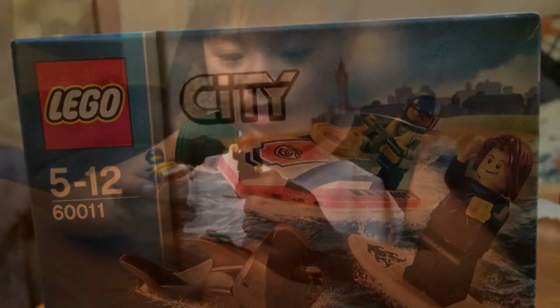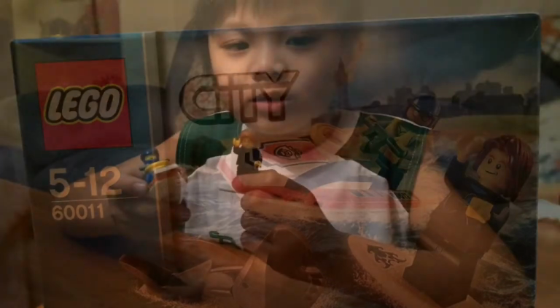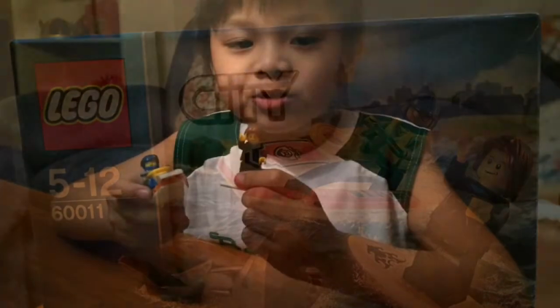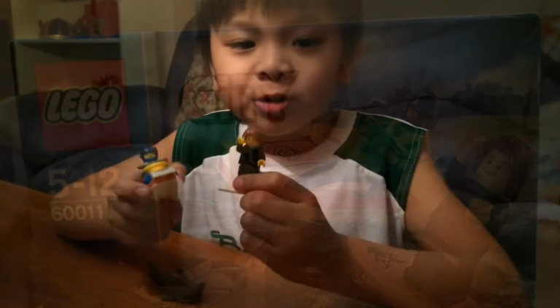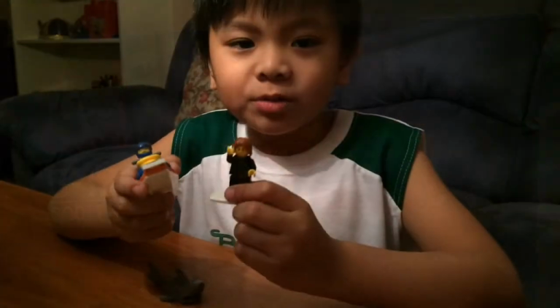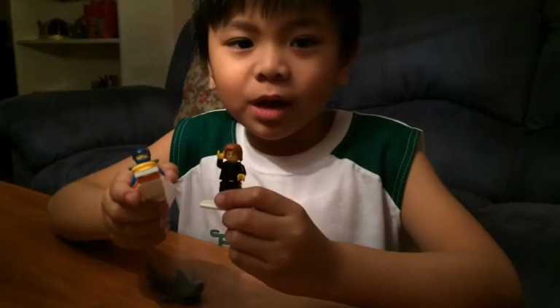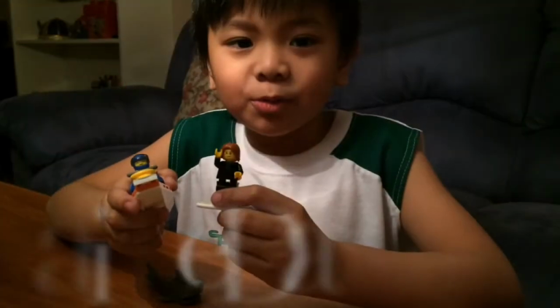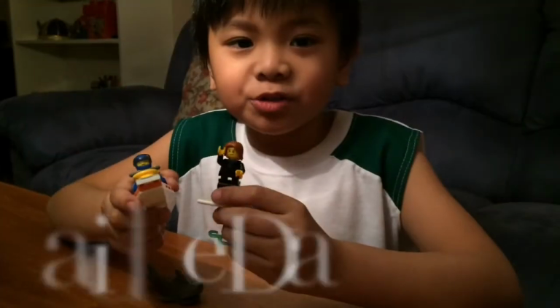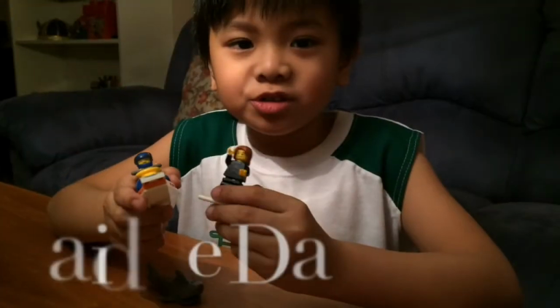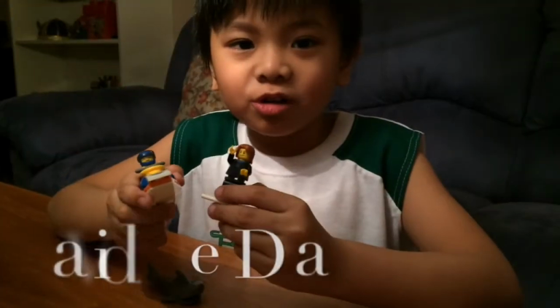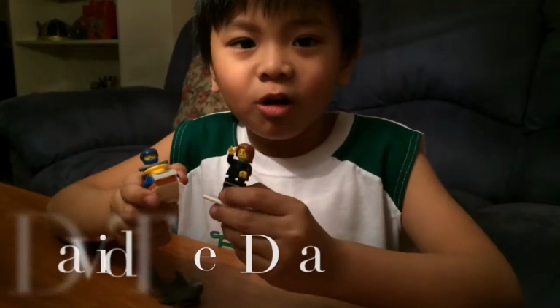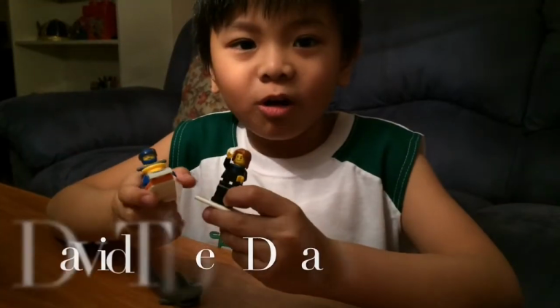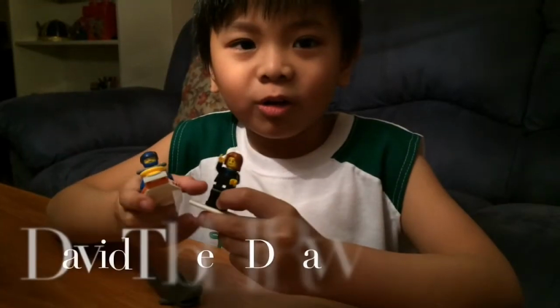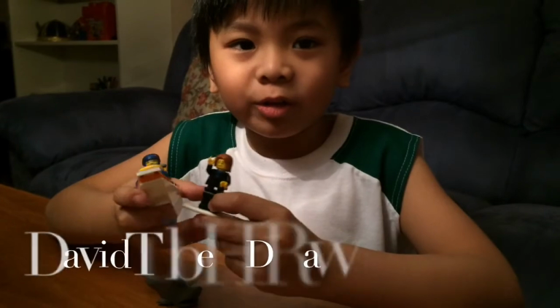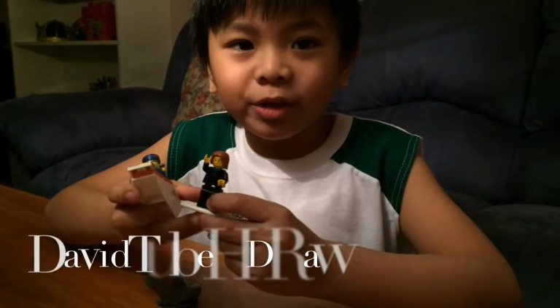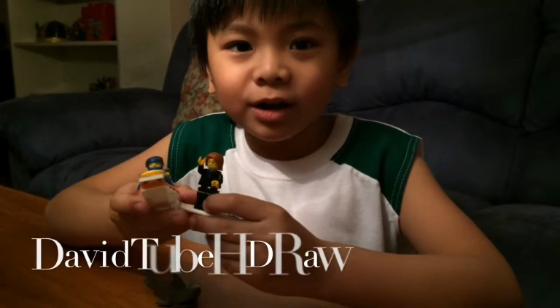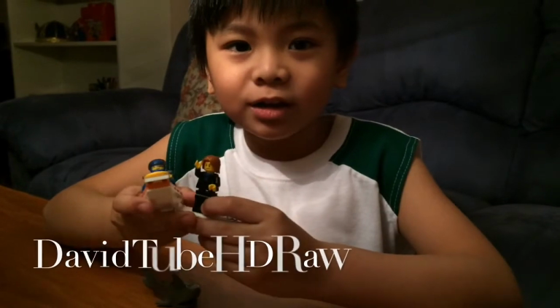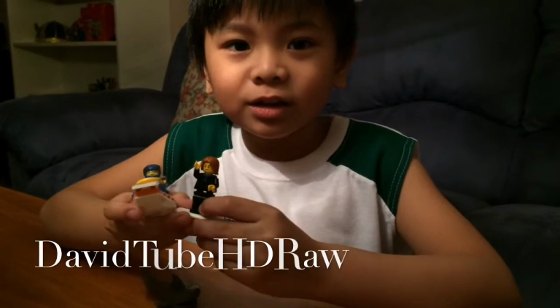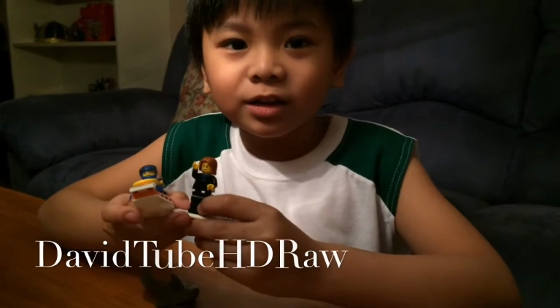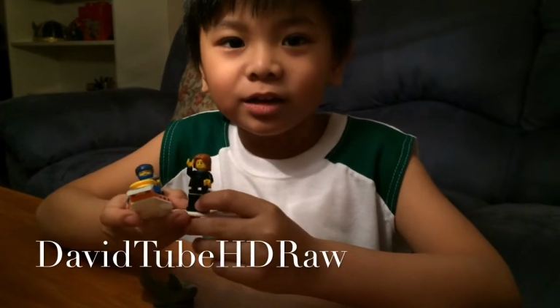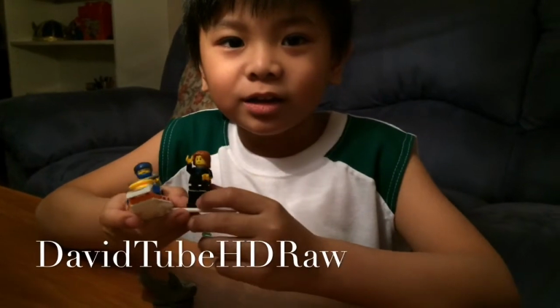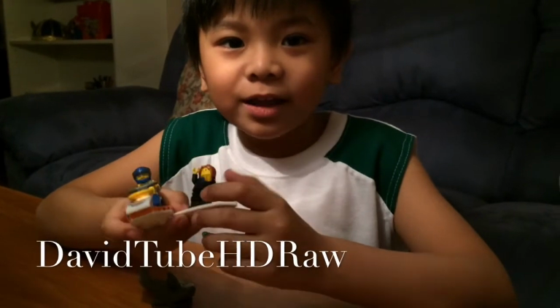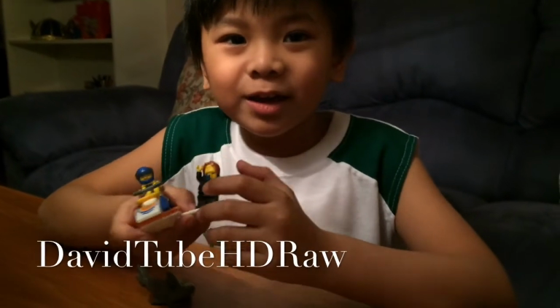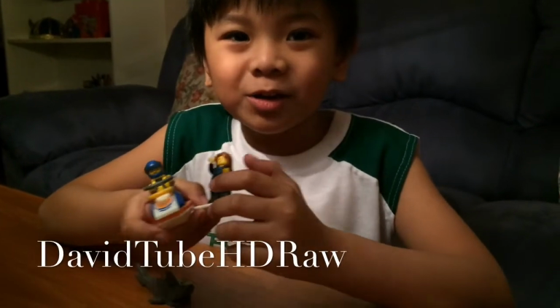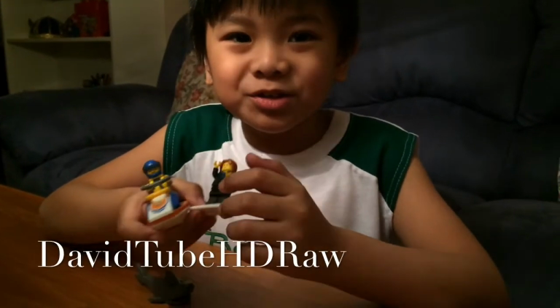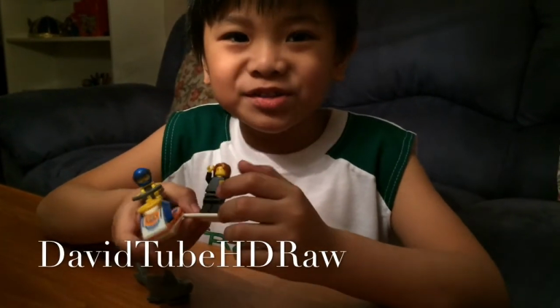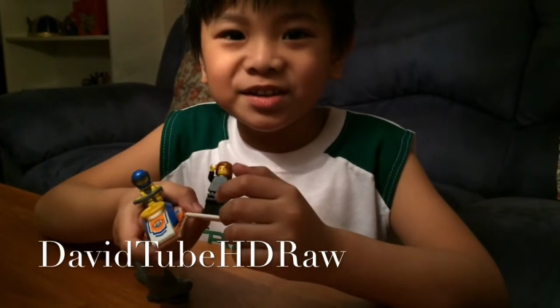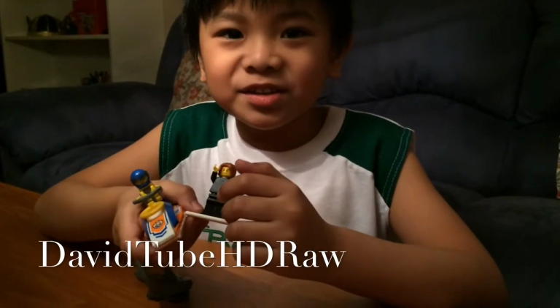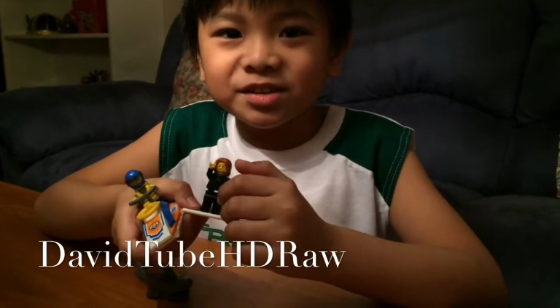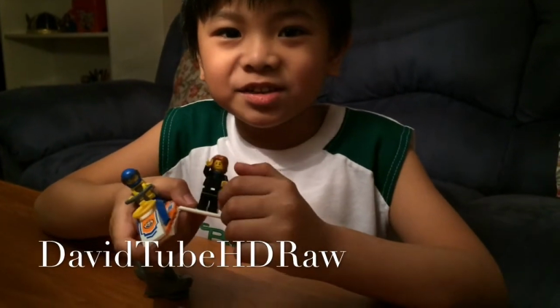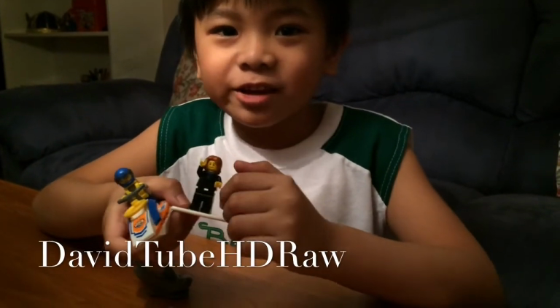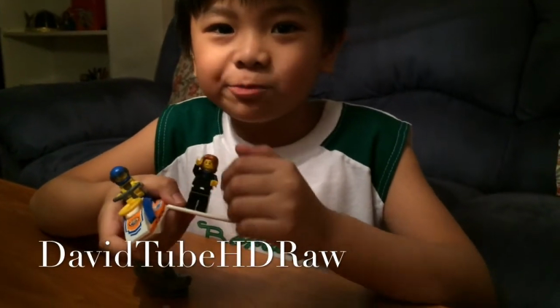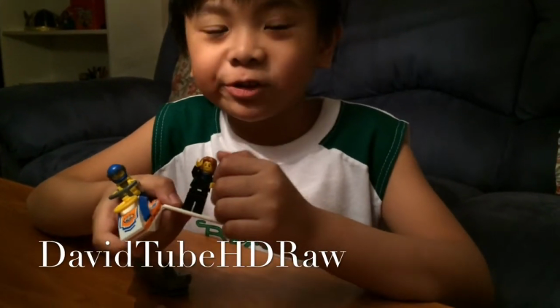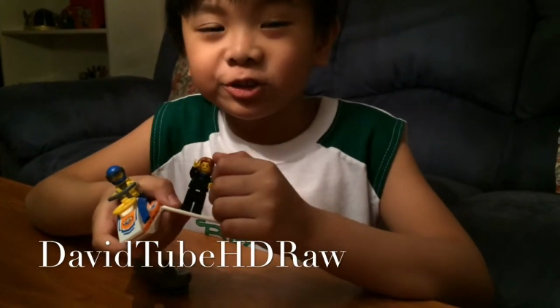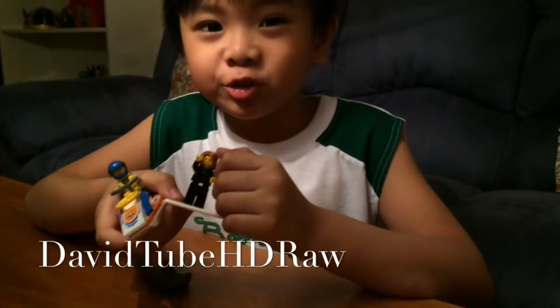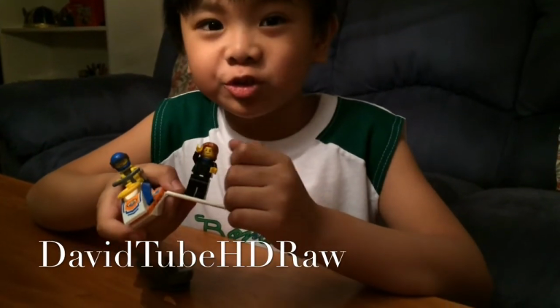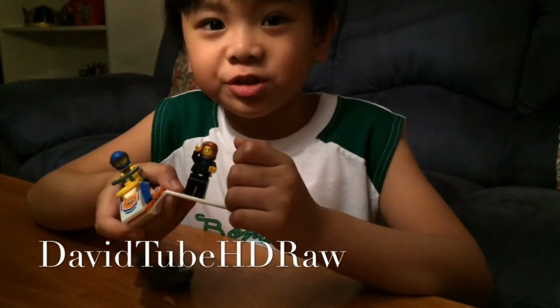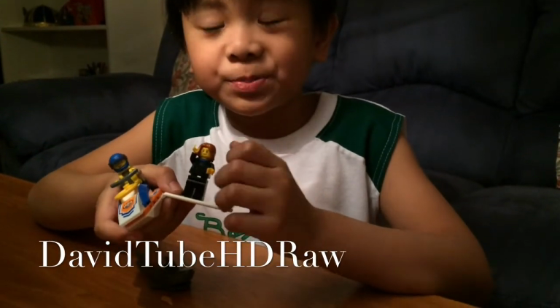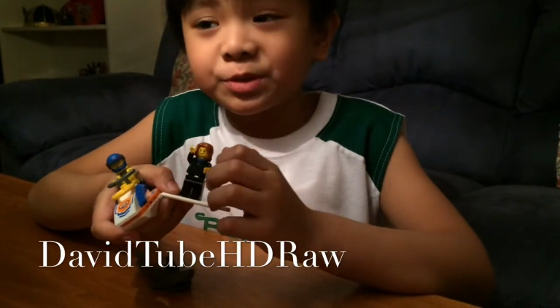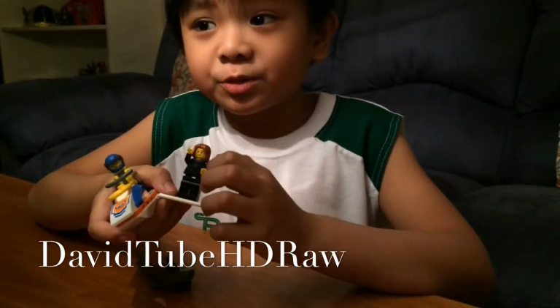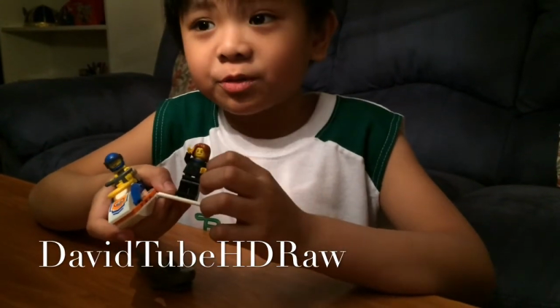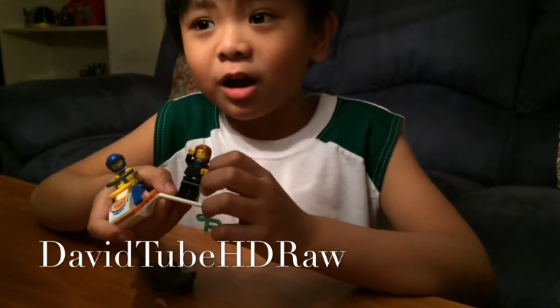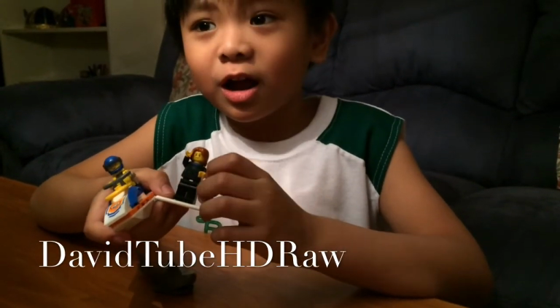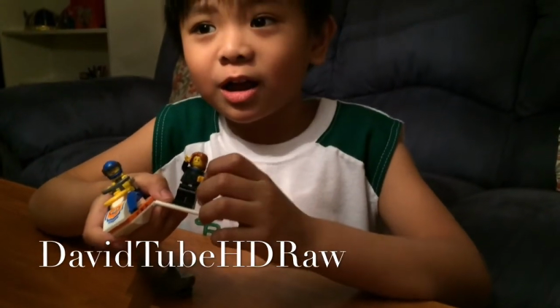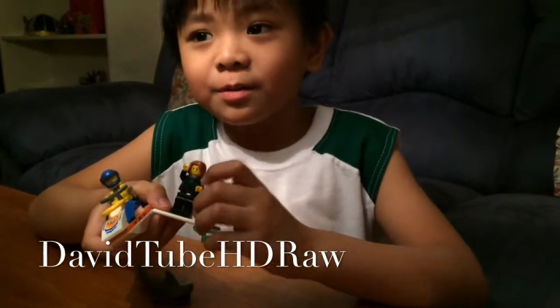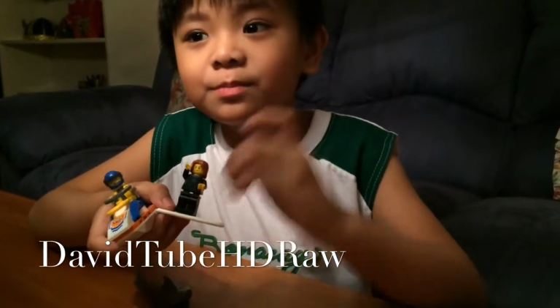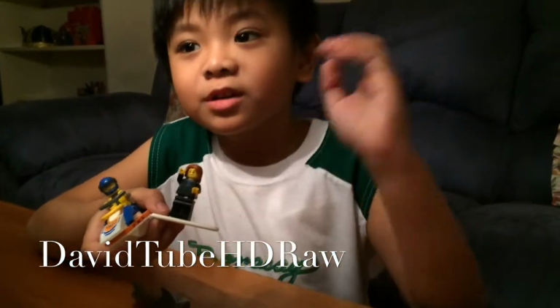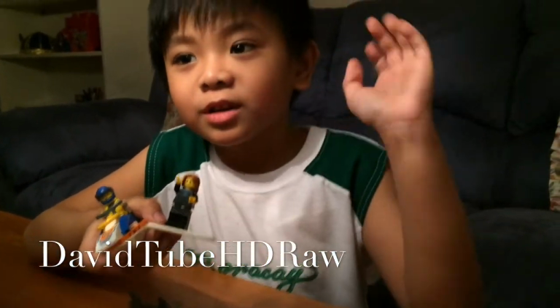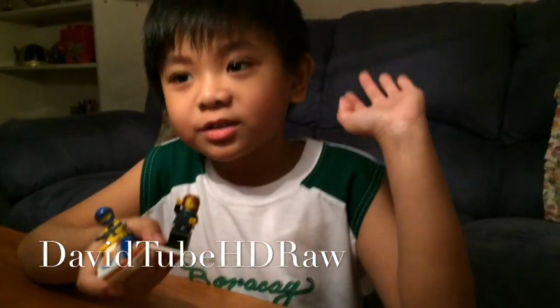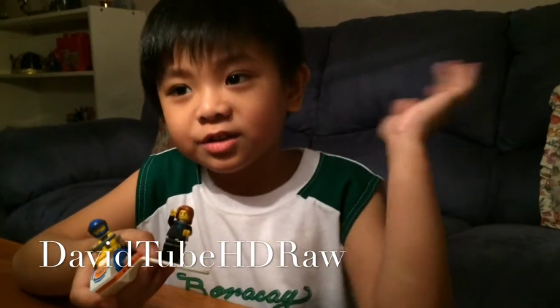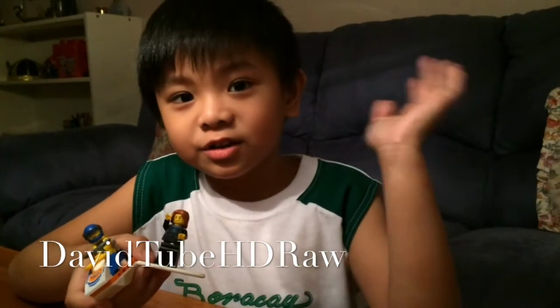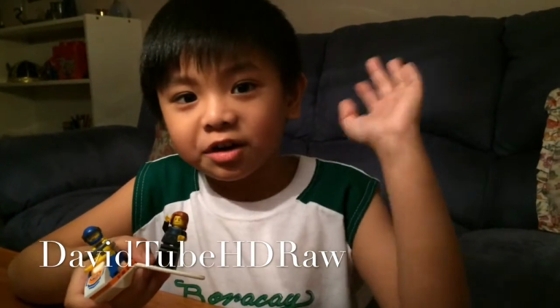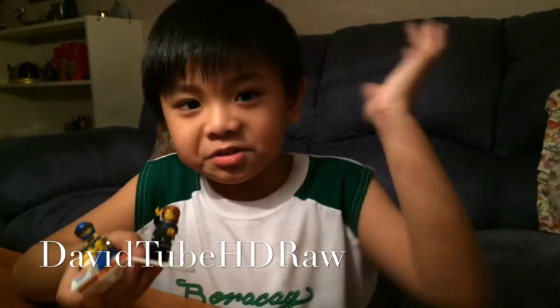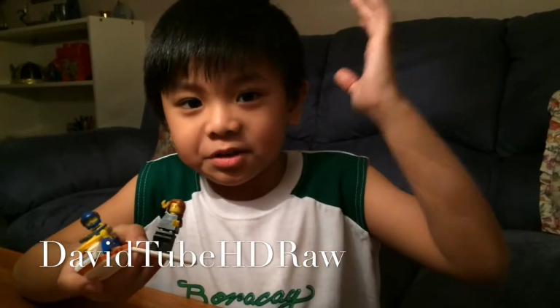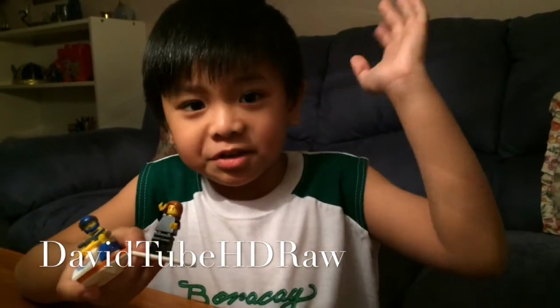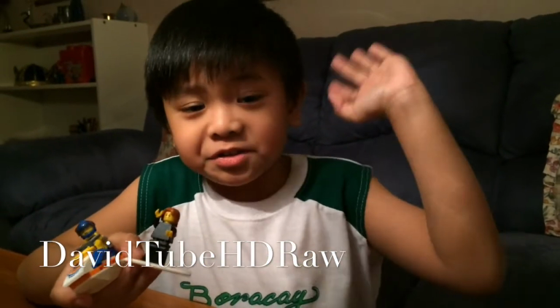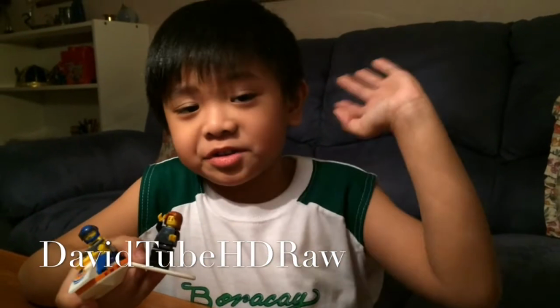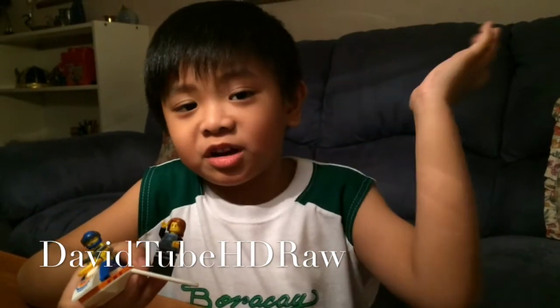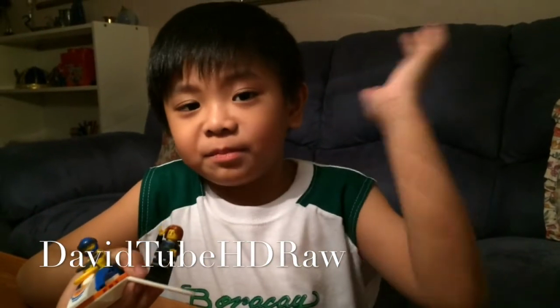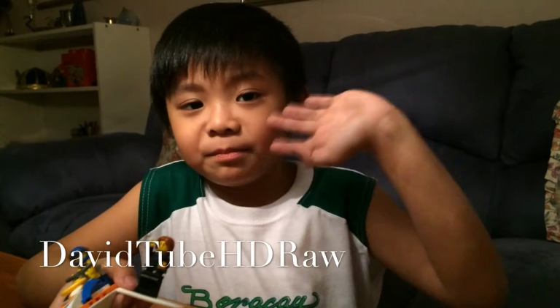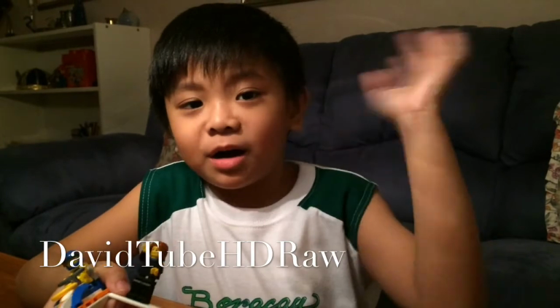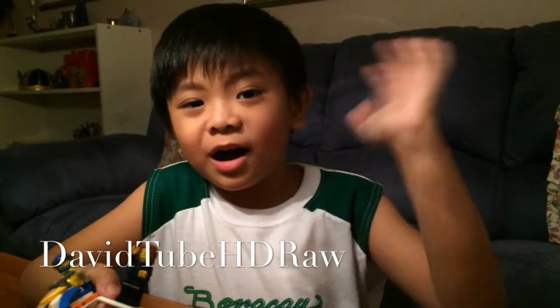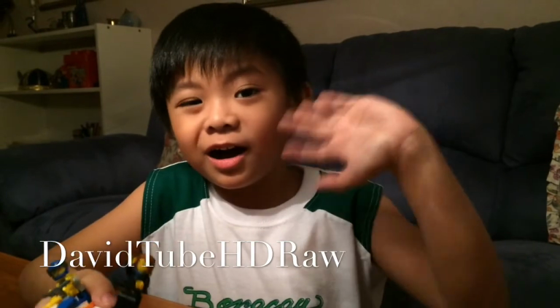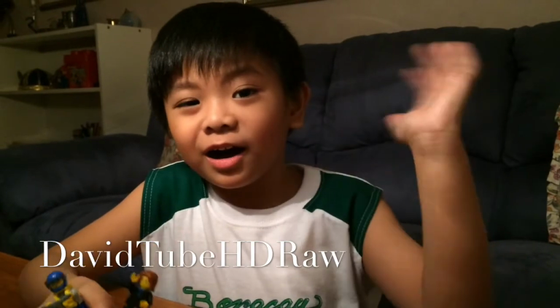So that was all the Lego City set. Remember to subscribe. See you guys next time. Bye!